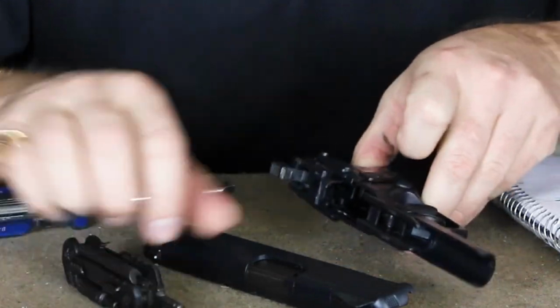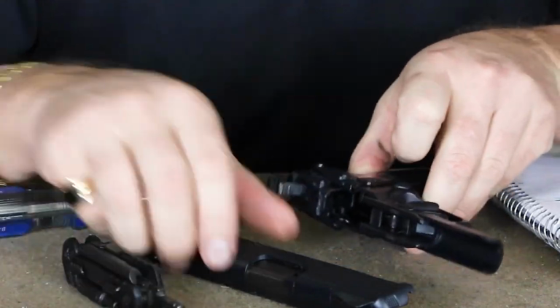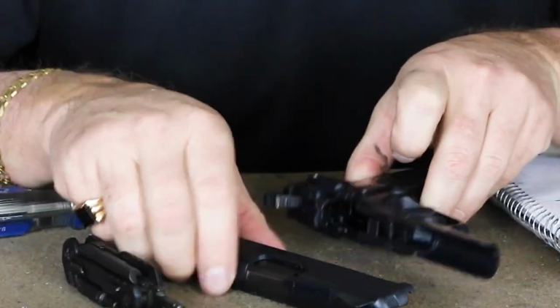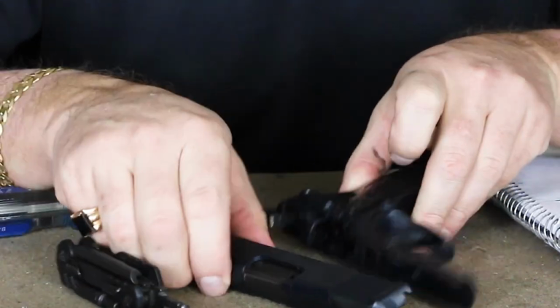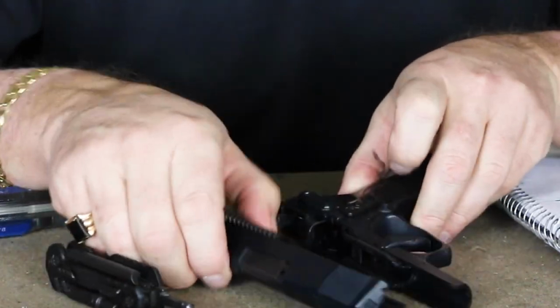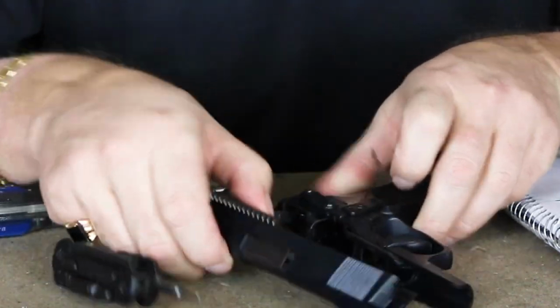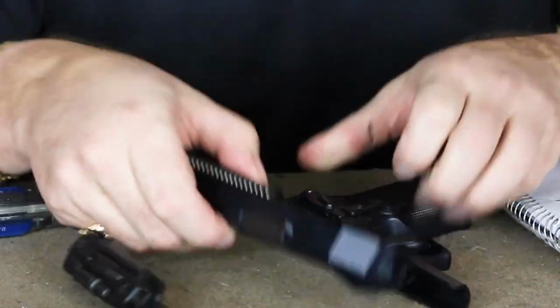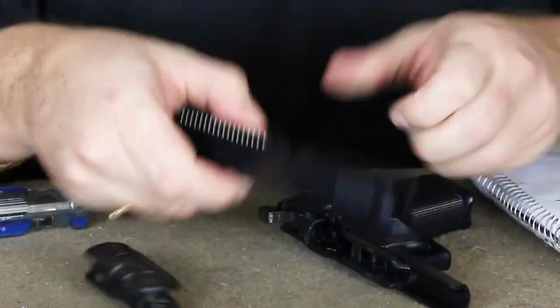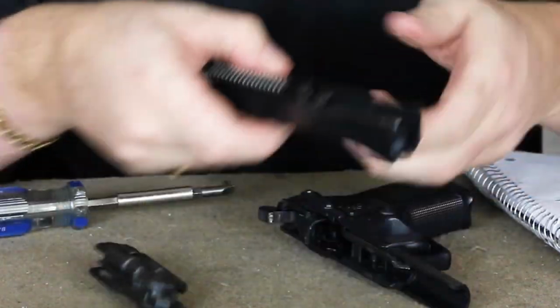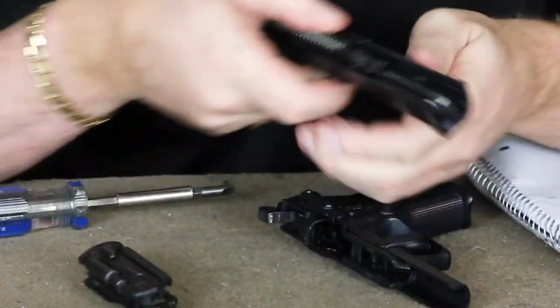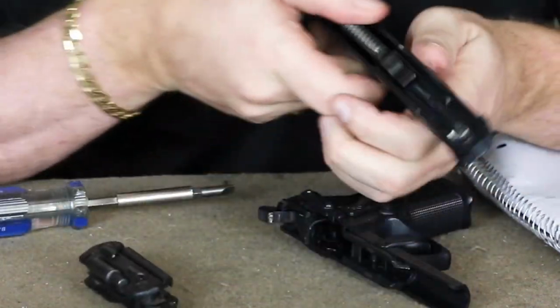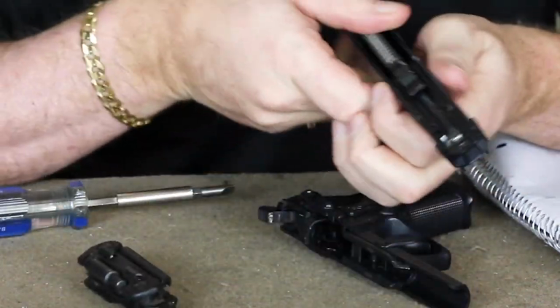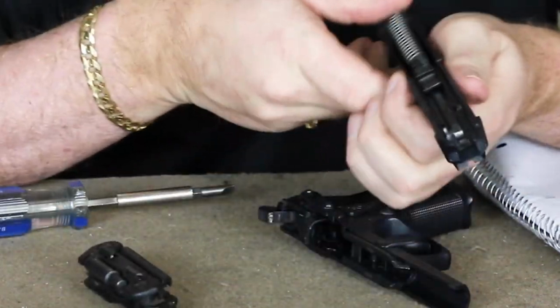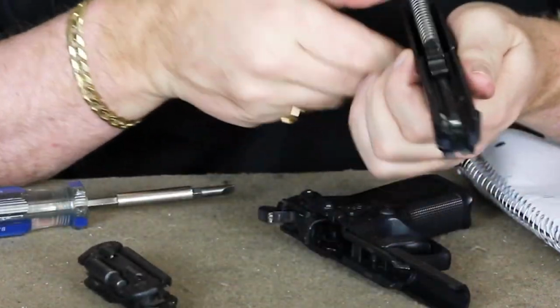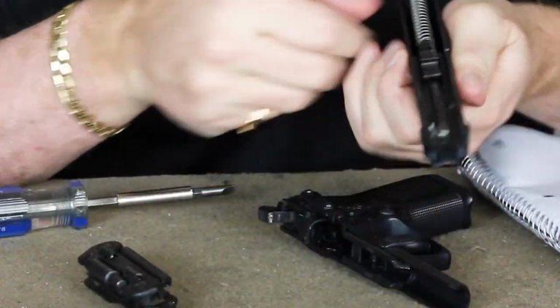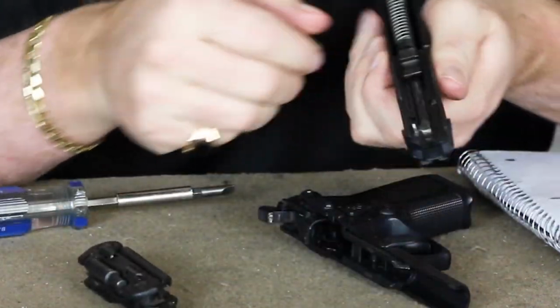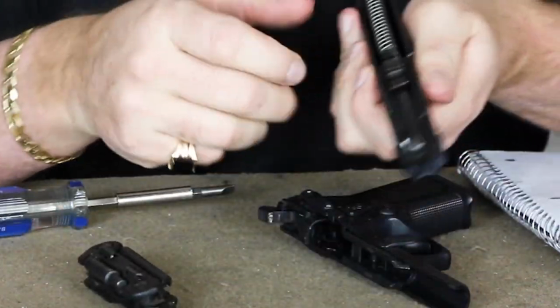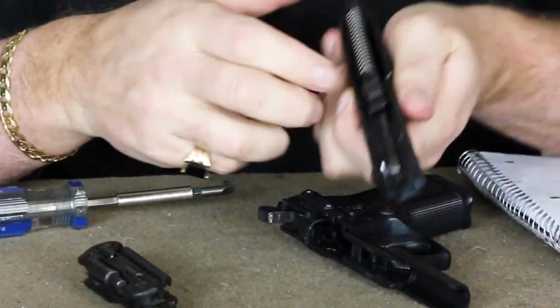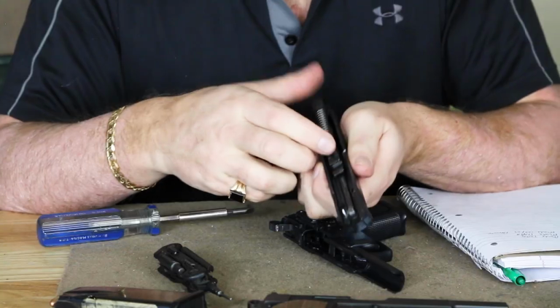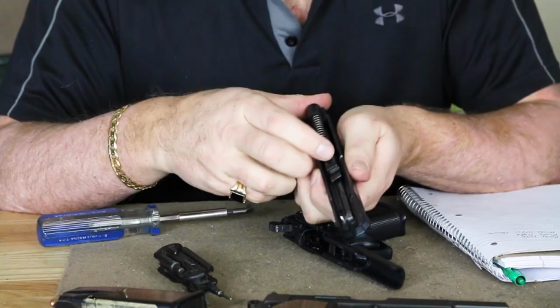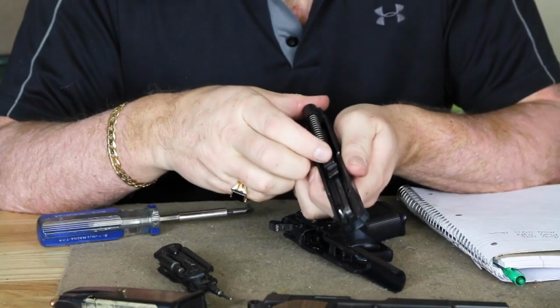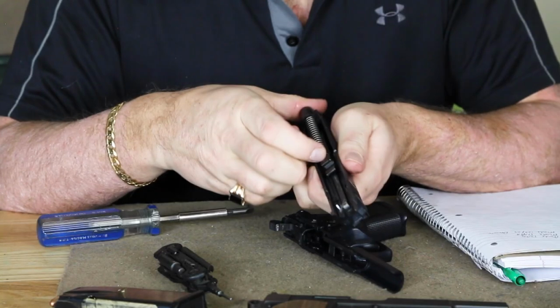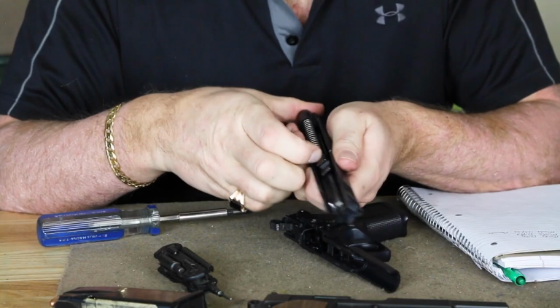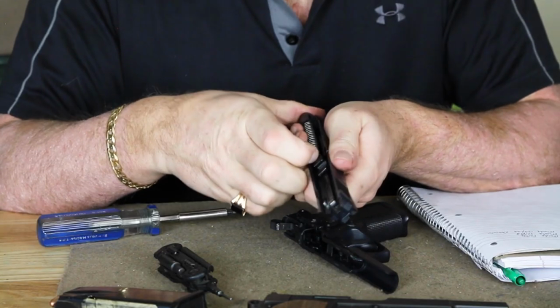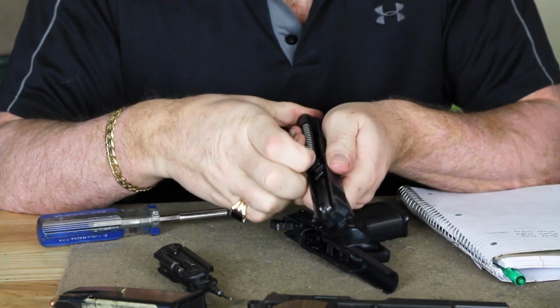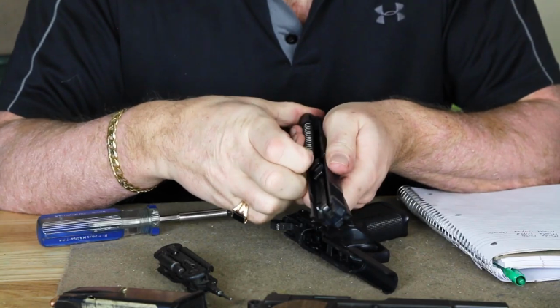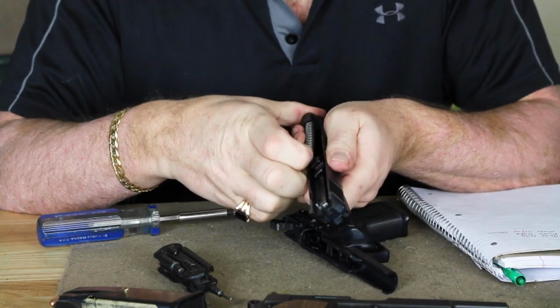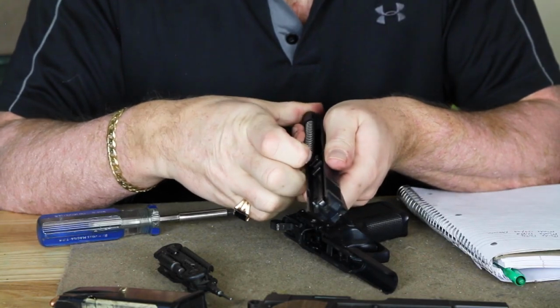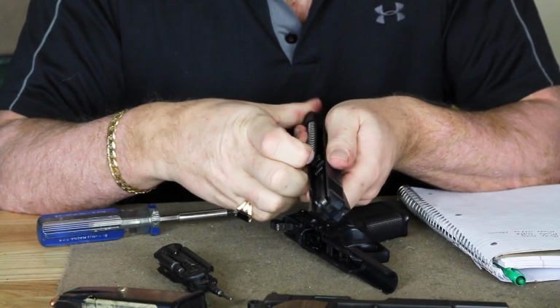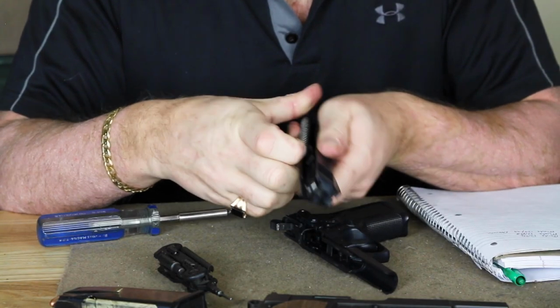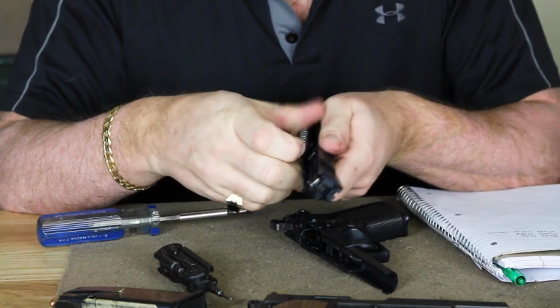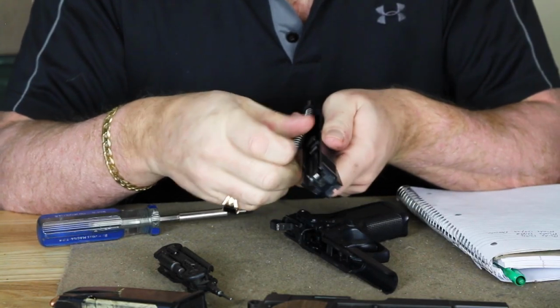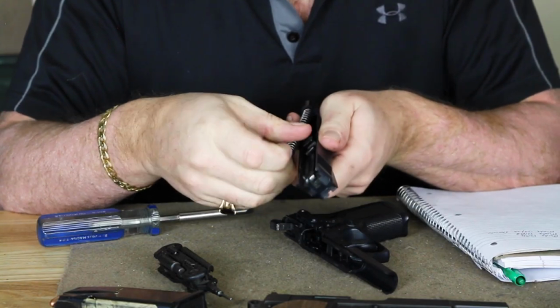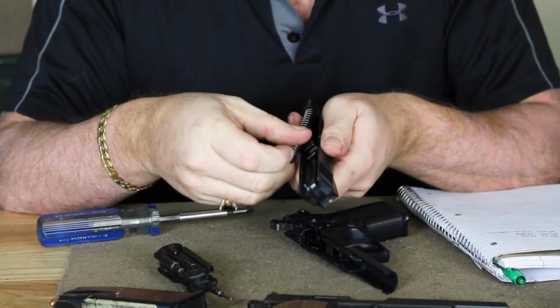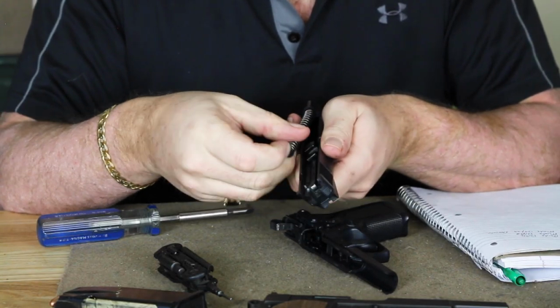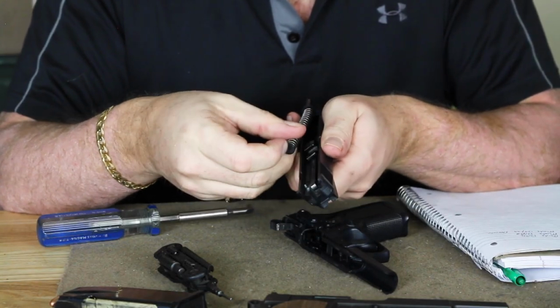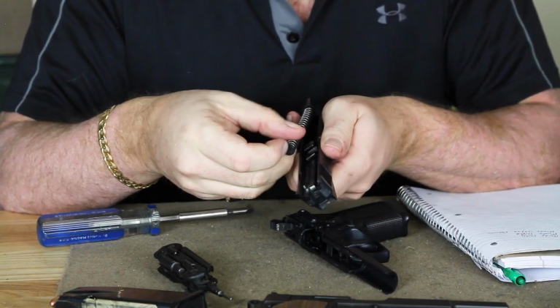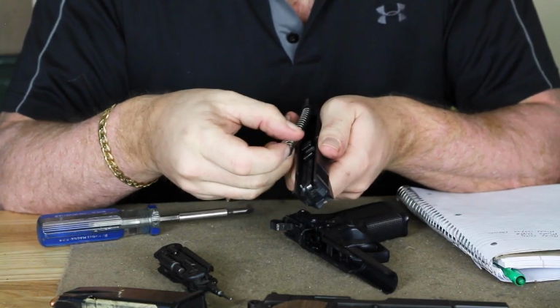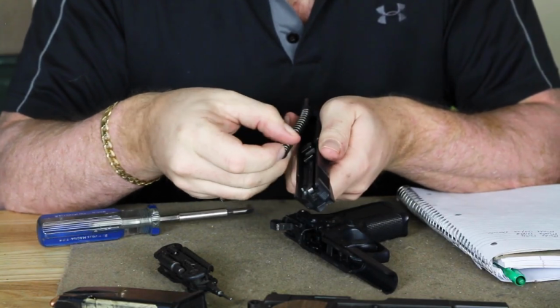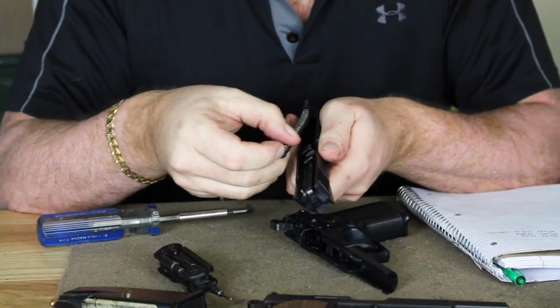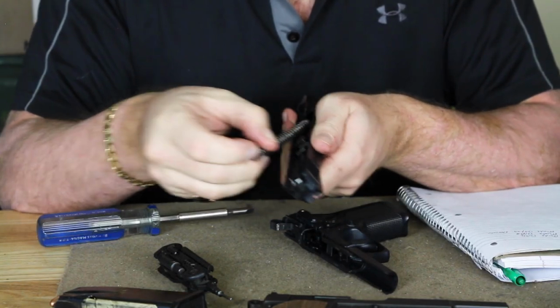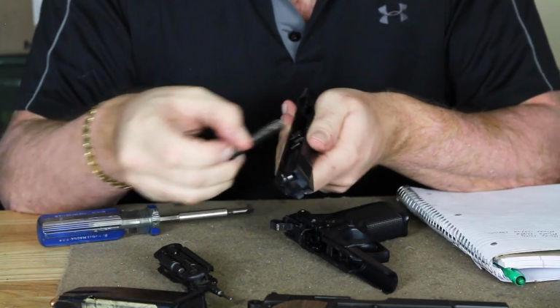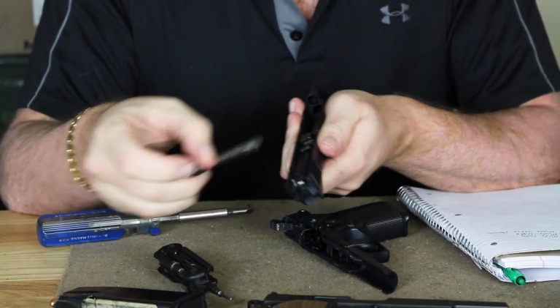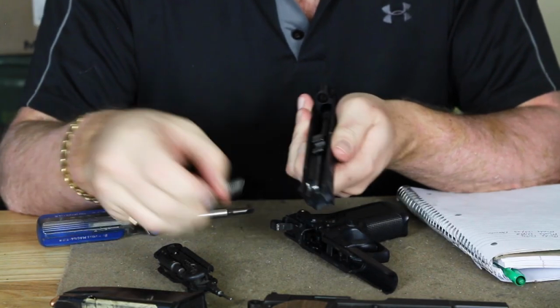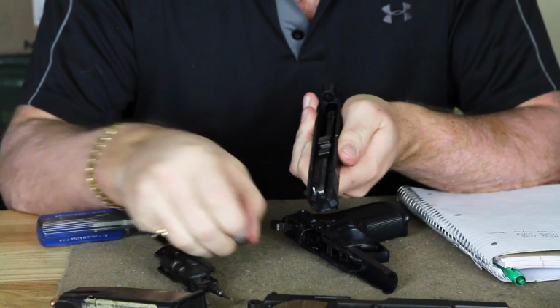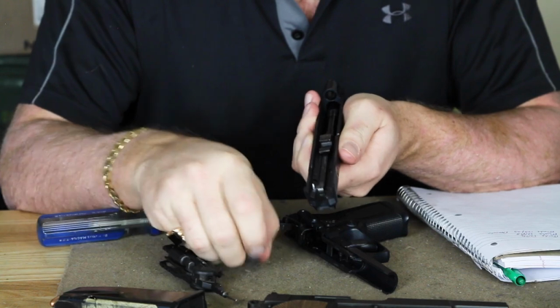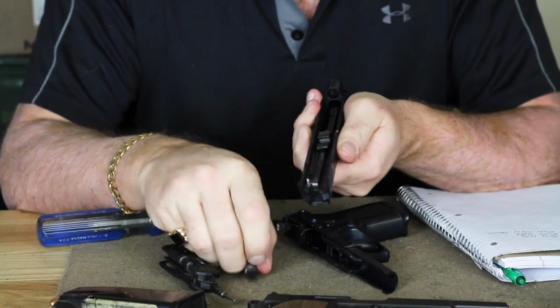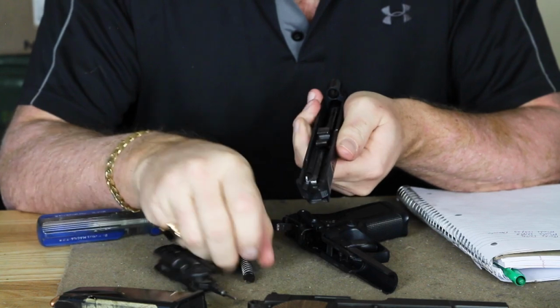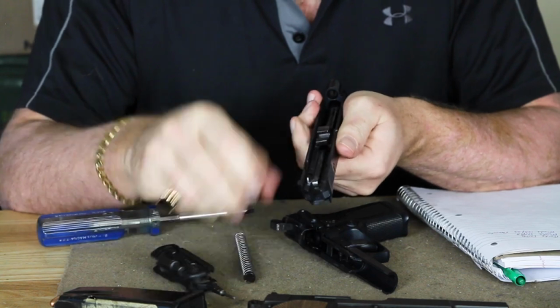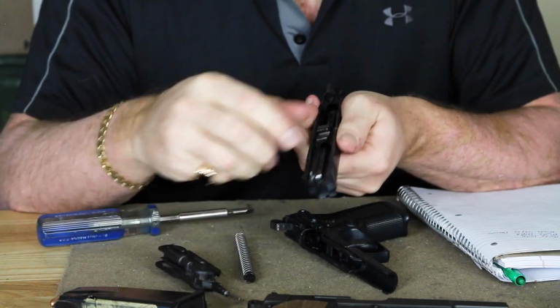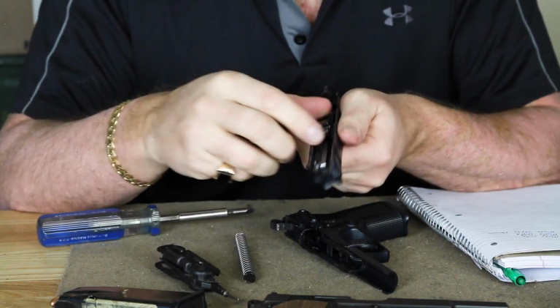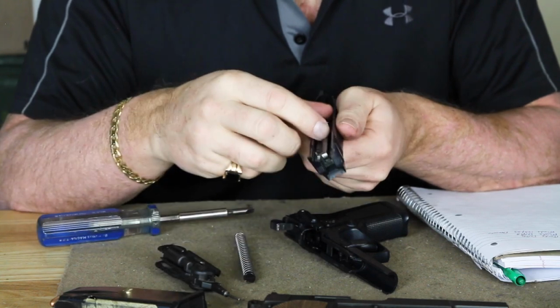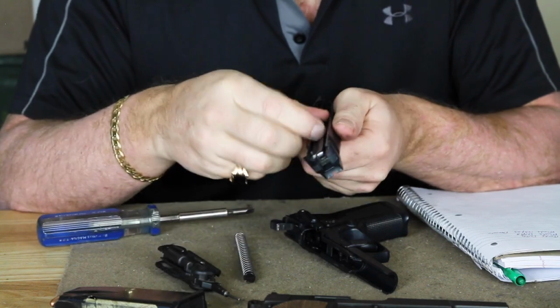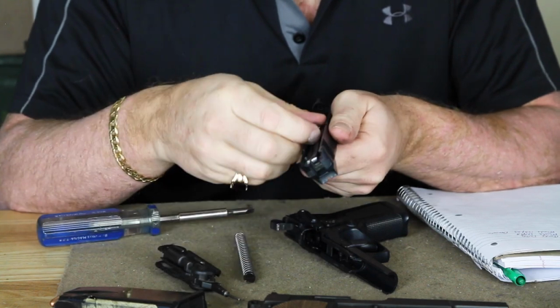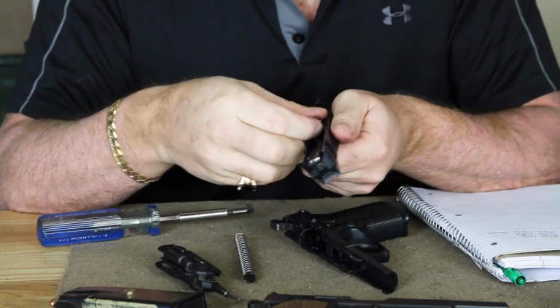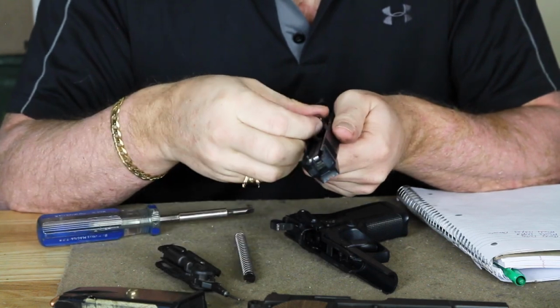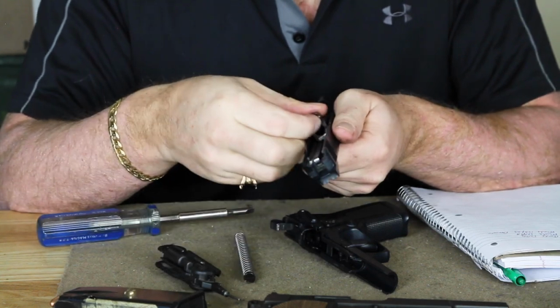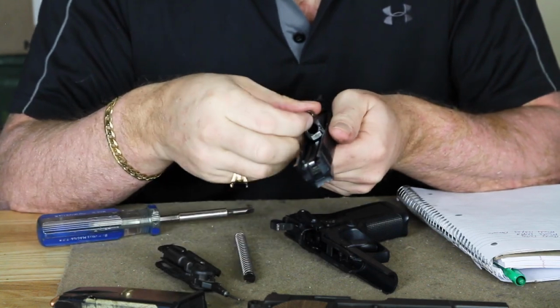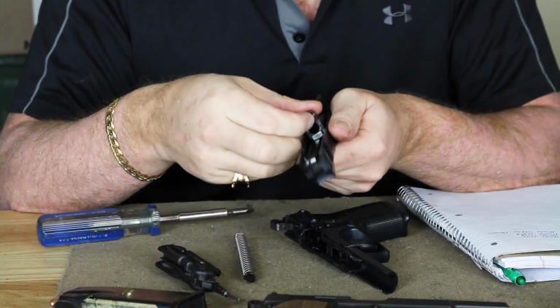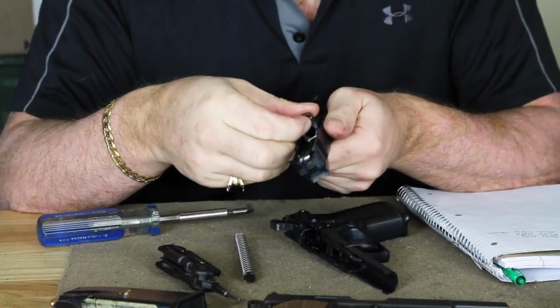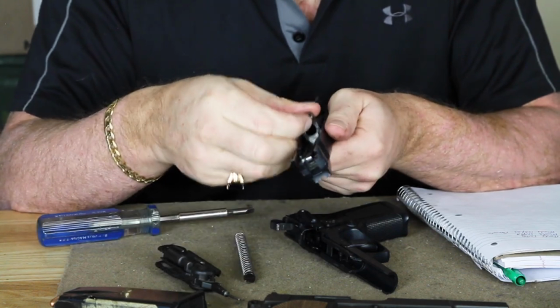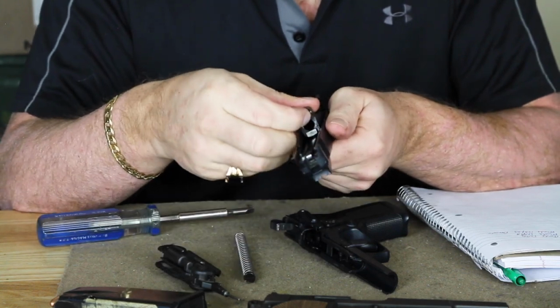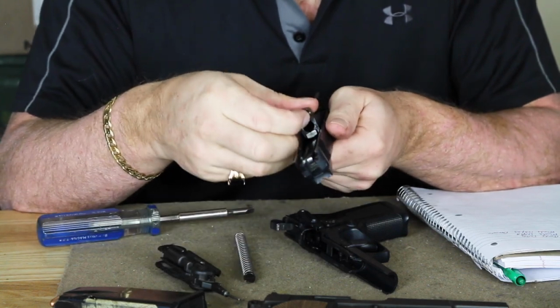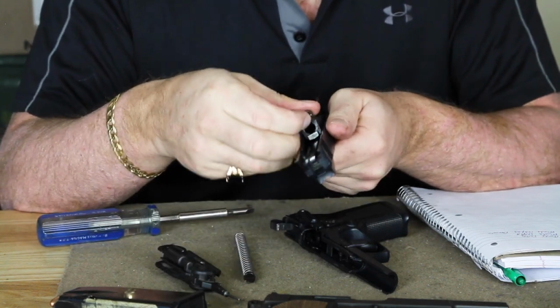Taking a look at the slide — pull up on the recoil spring, we can pull that right out, and pull the barrel right out.